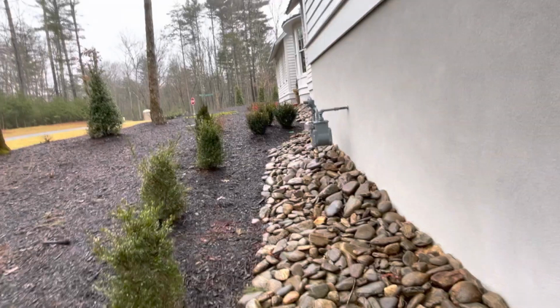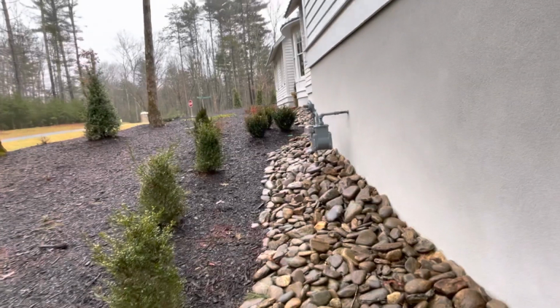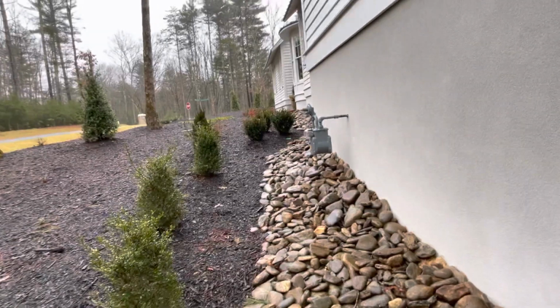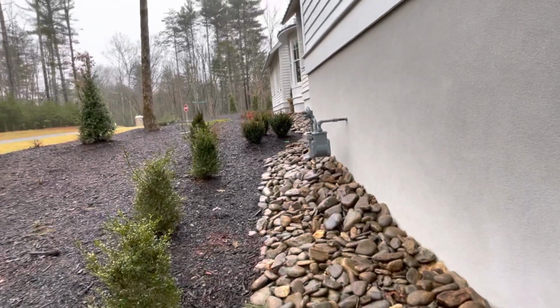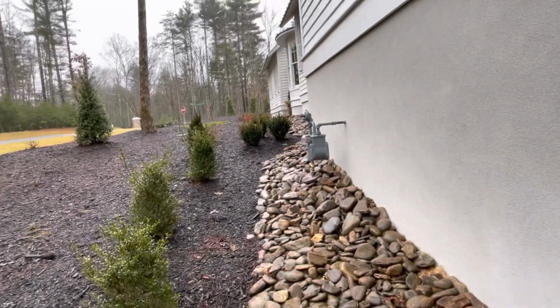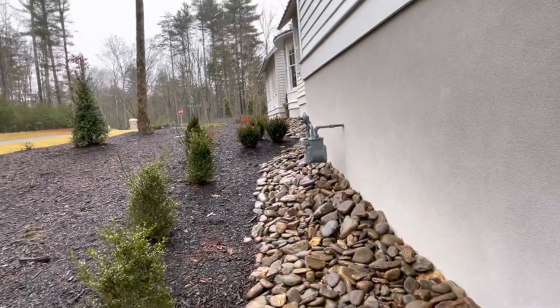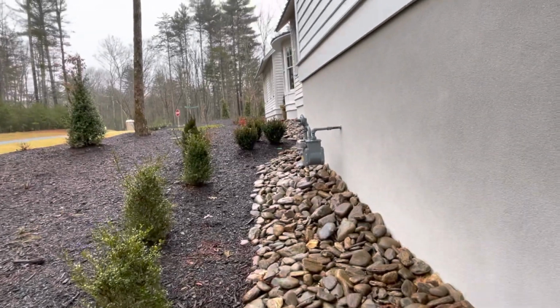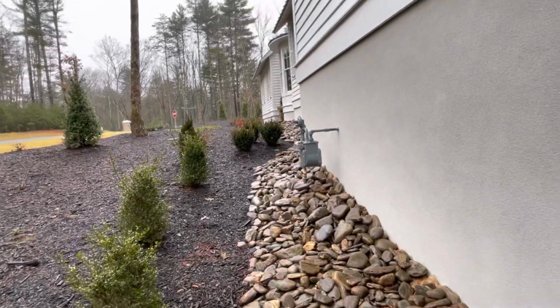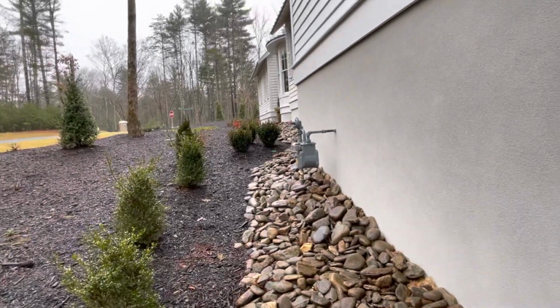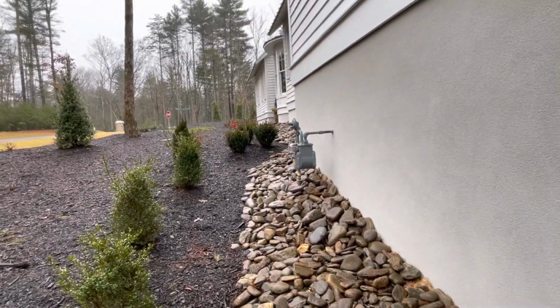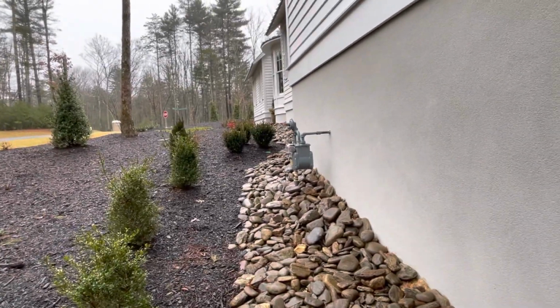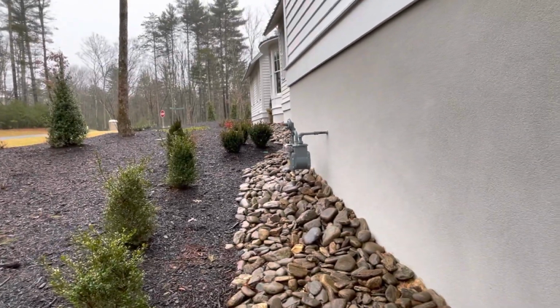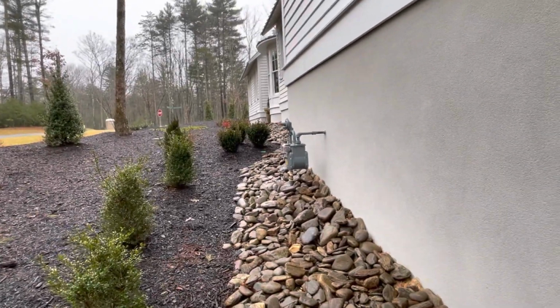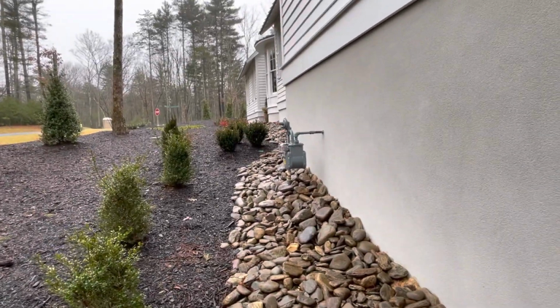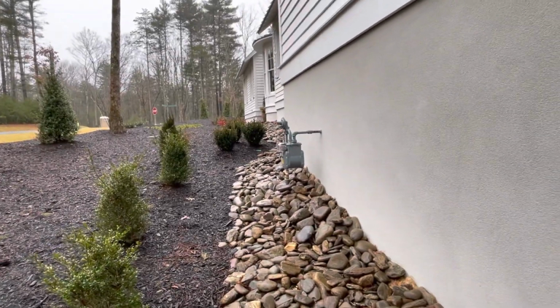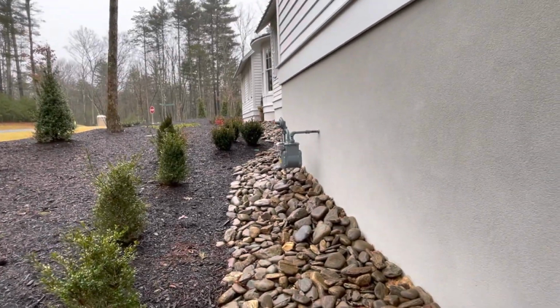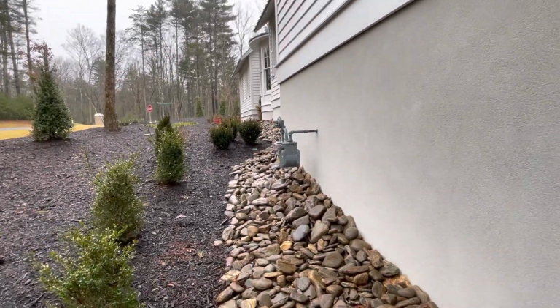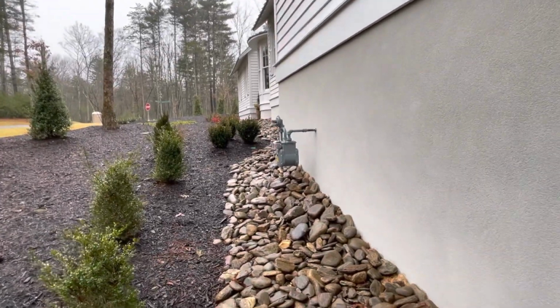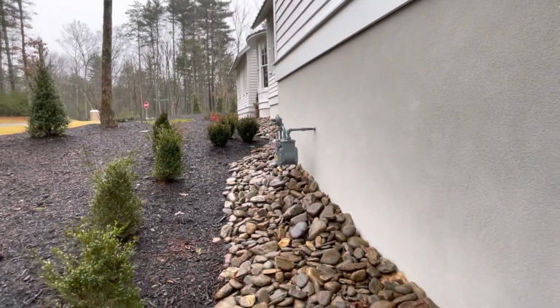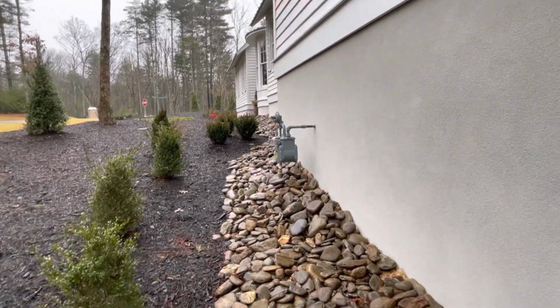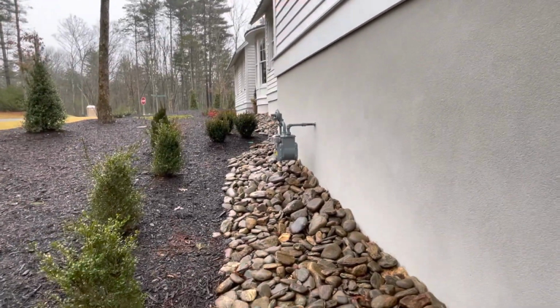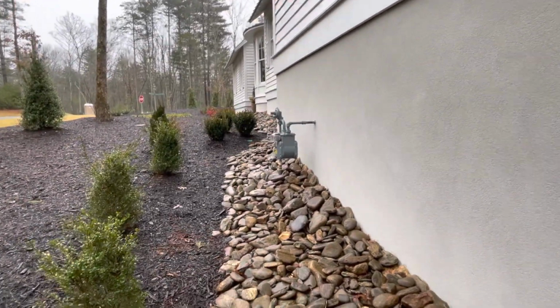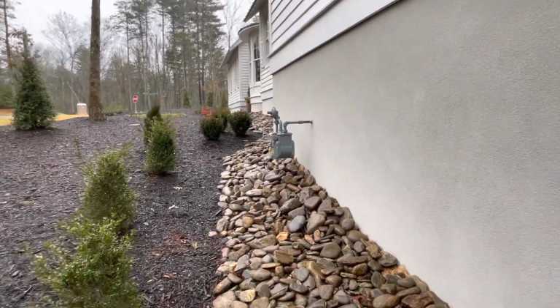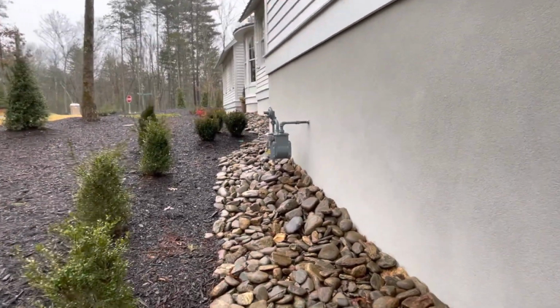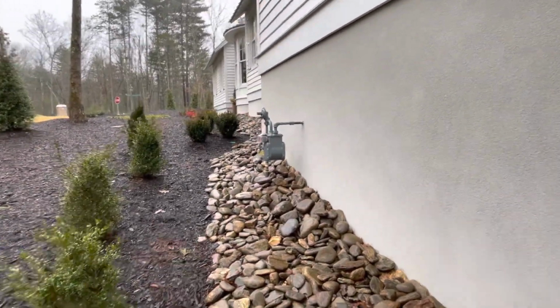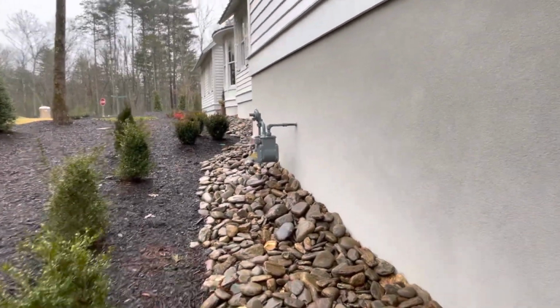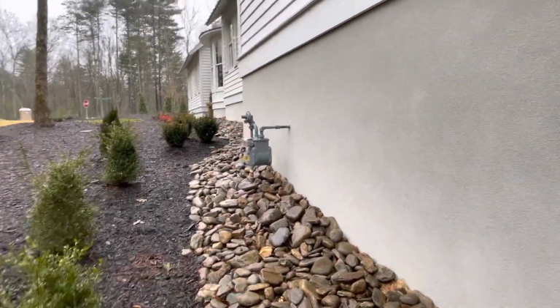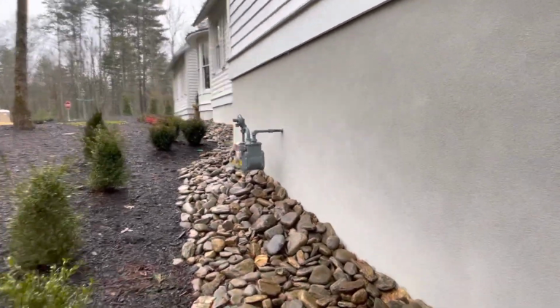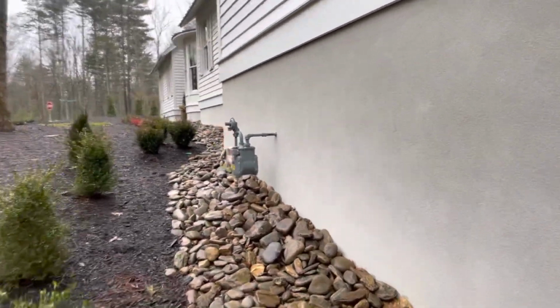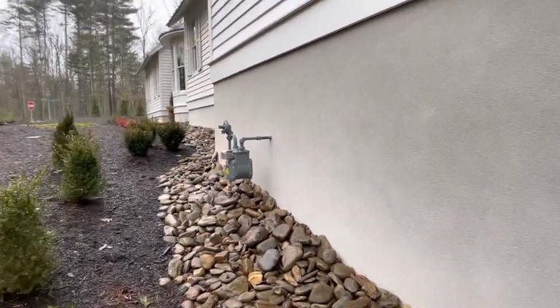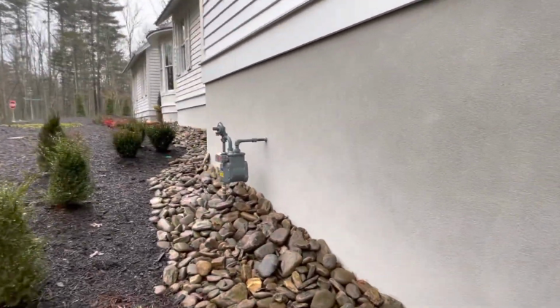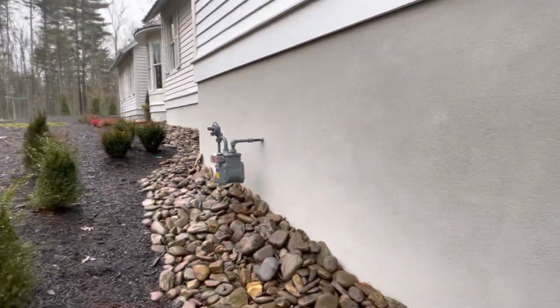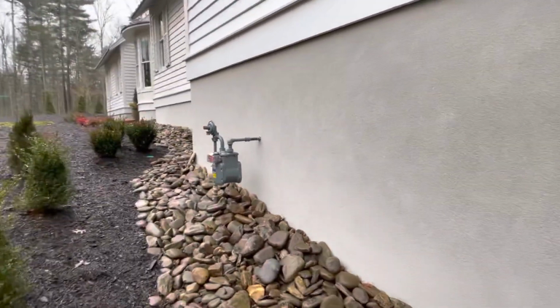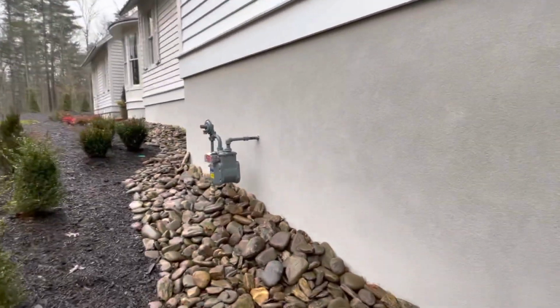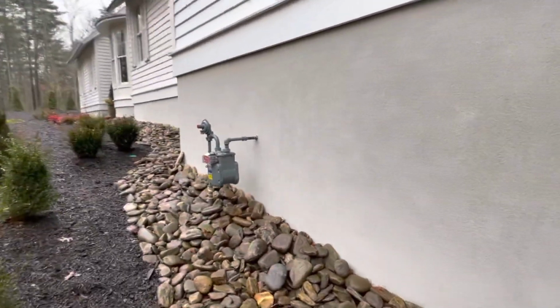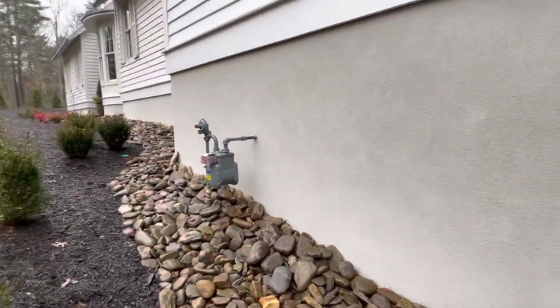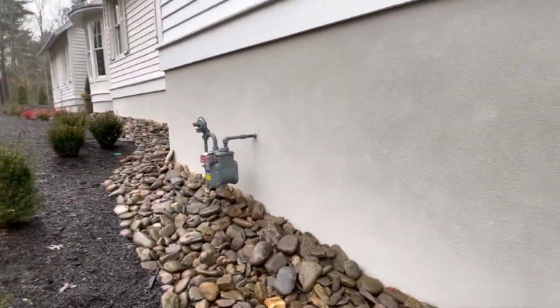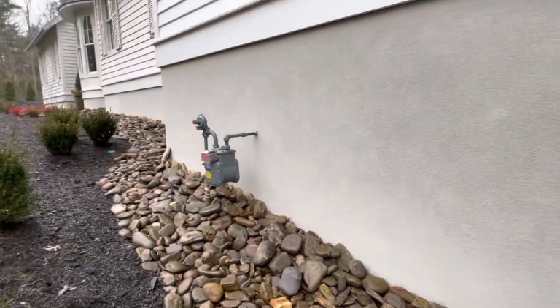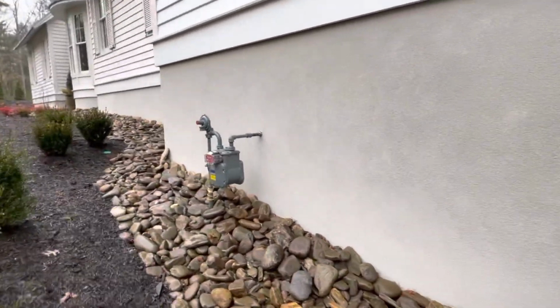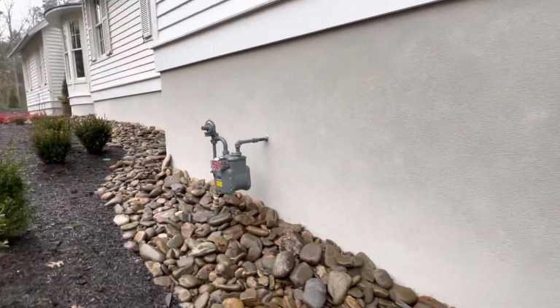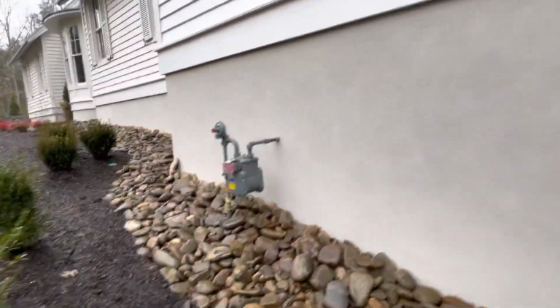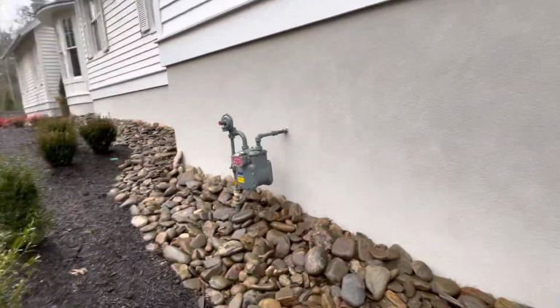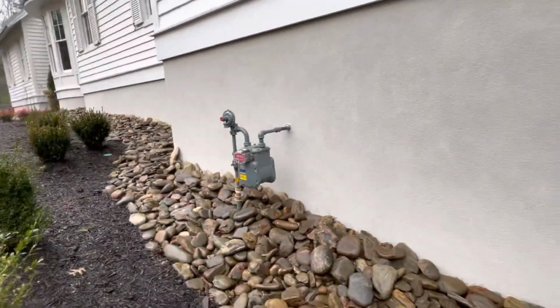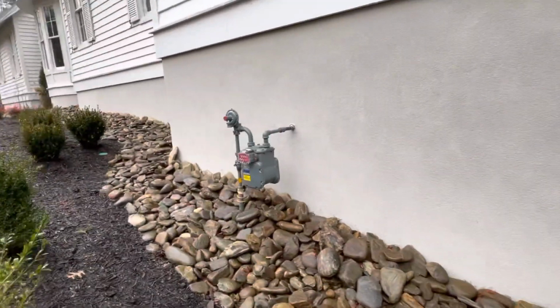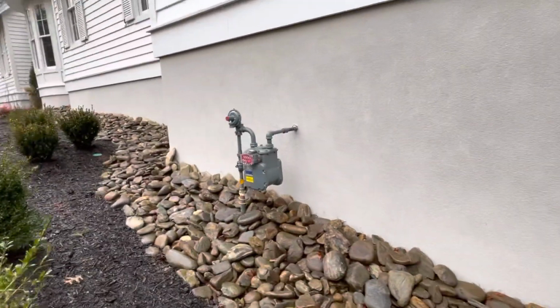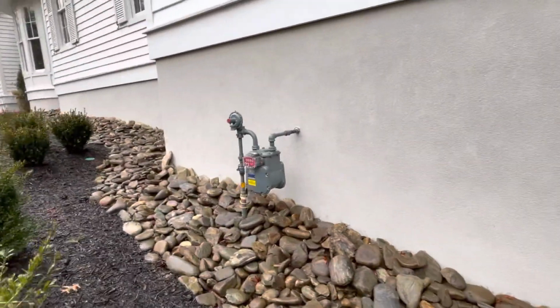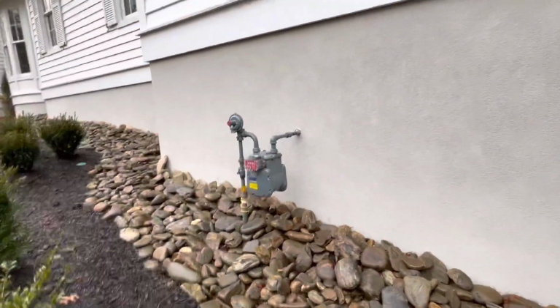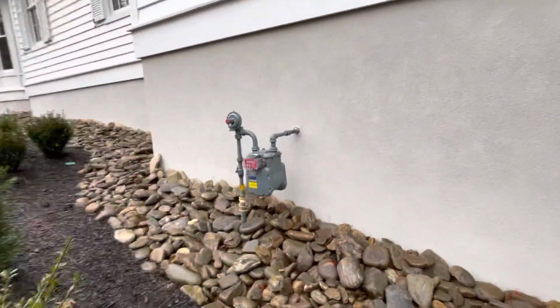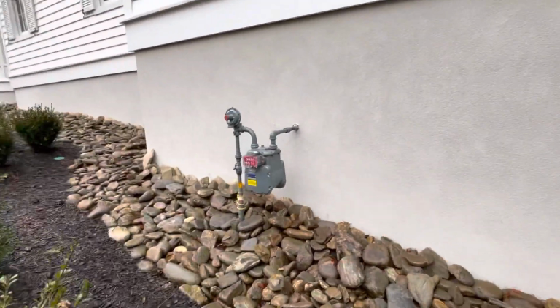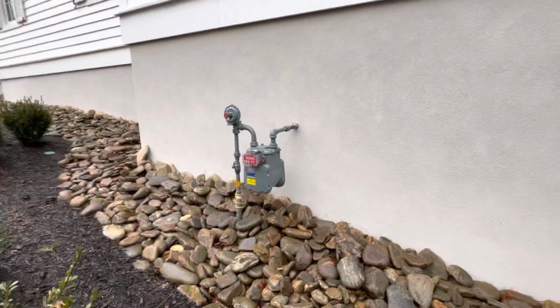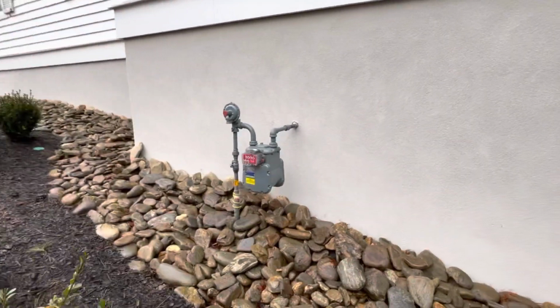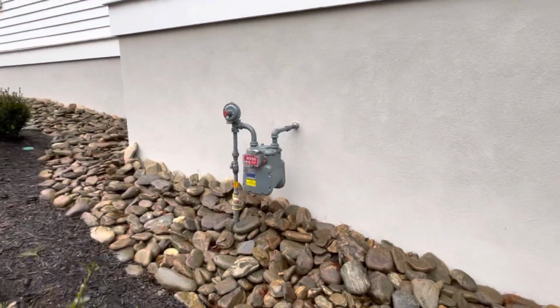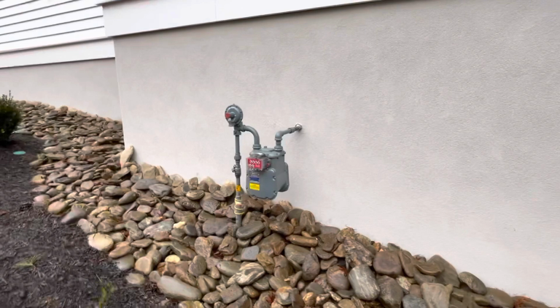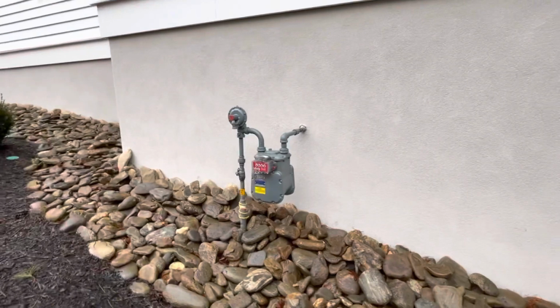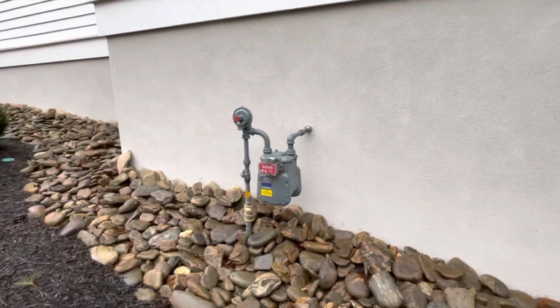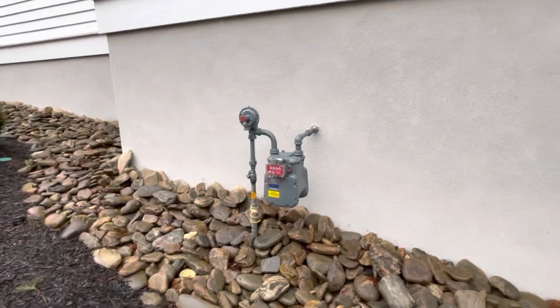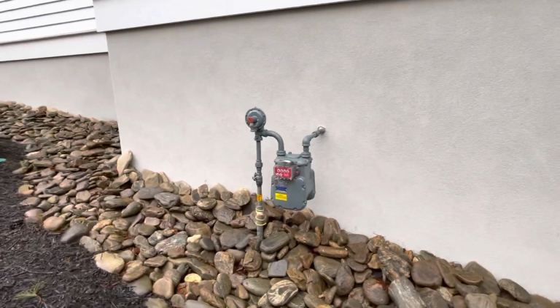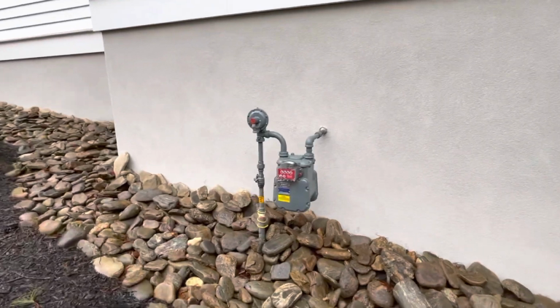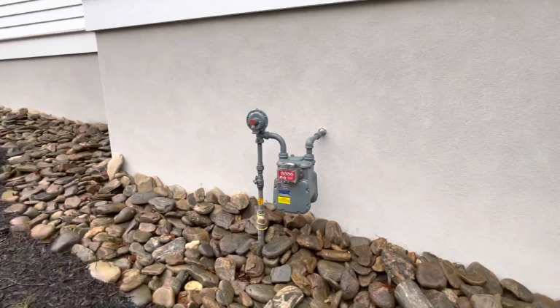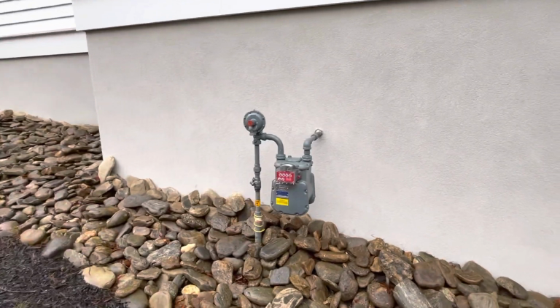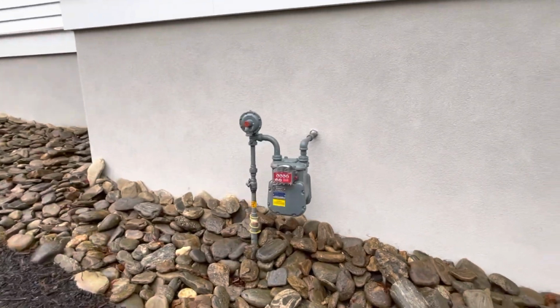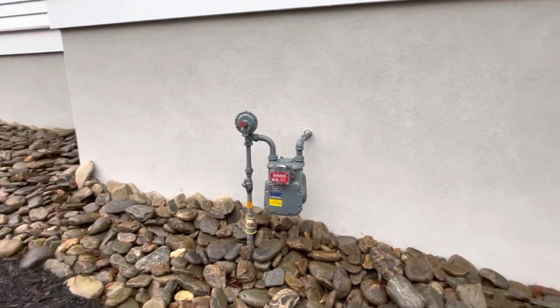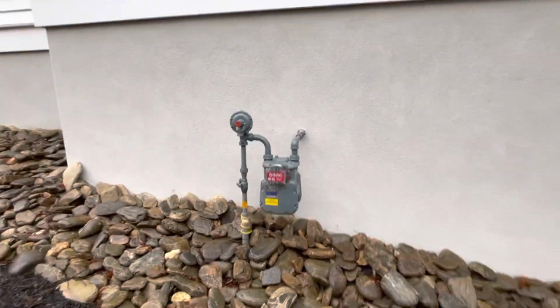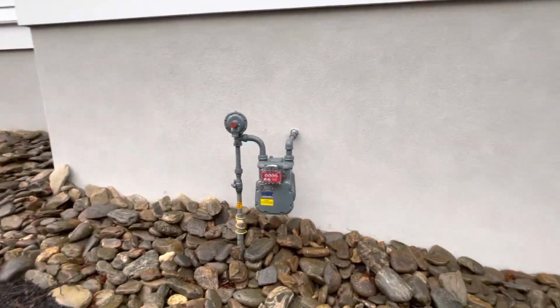Yep, all this was good. This is where the natural gas comes into your house, and that's your meter.